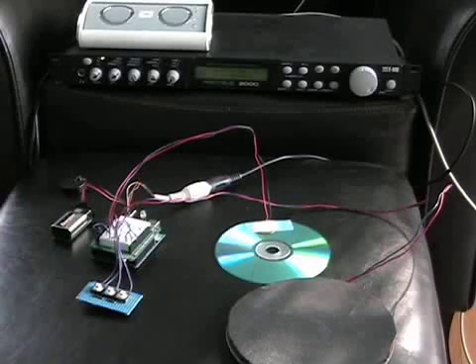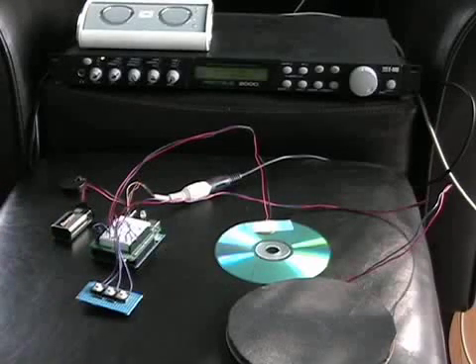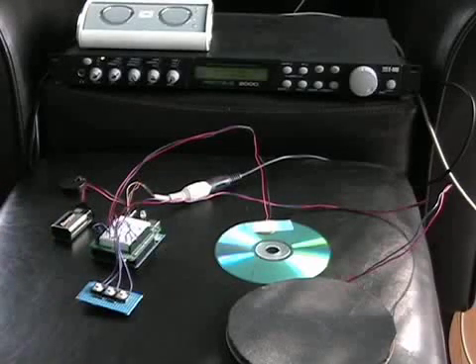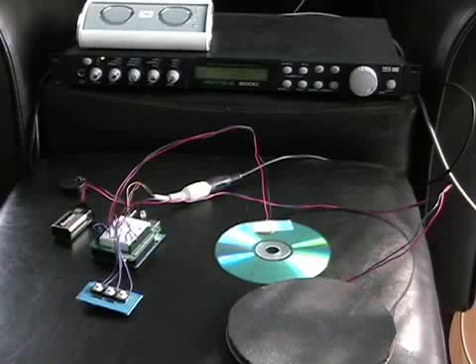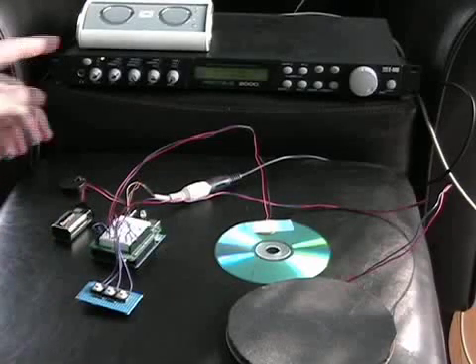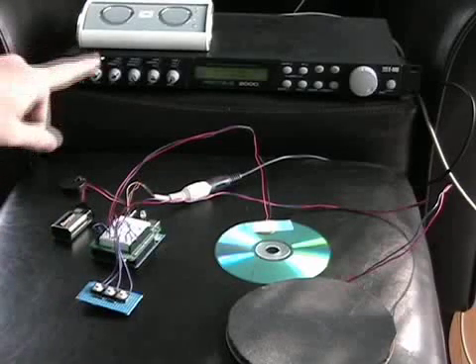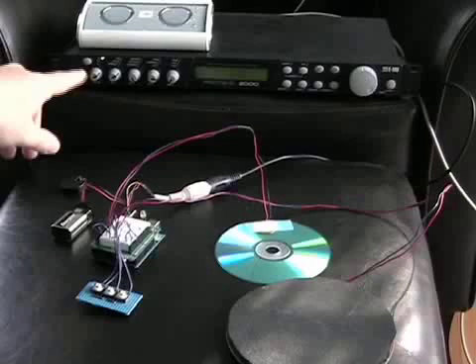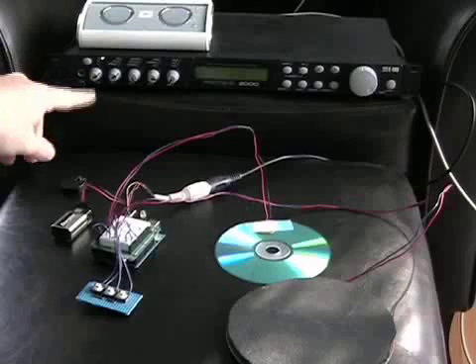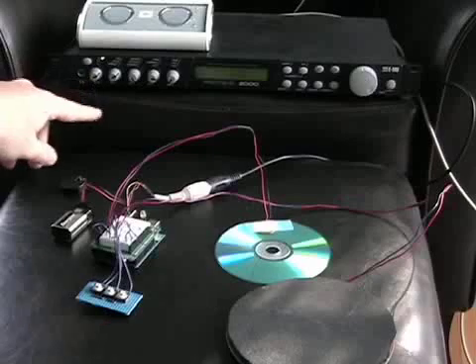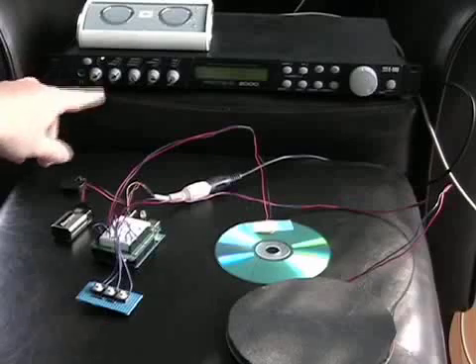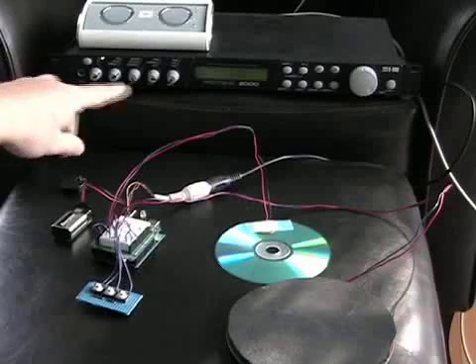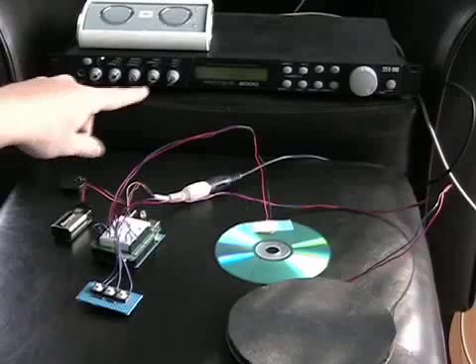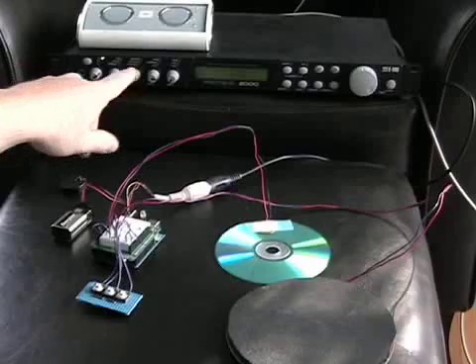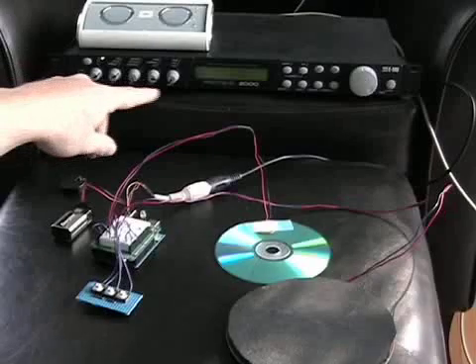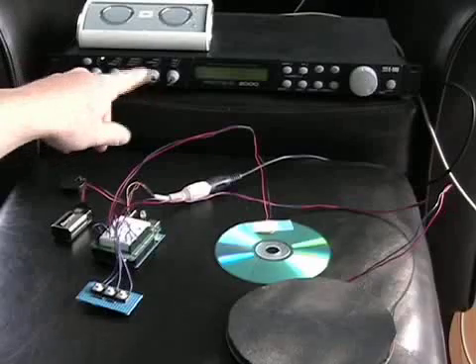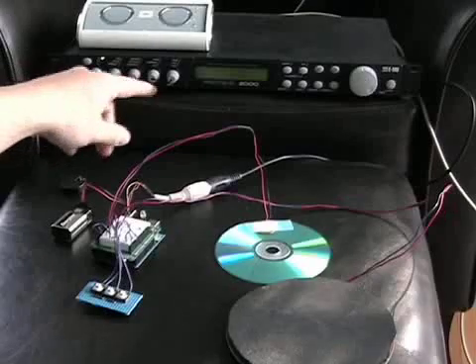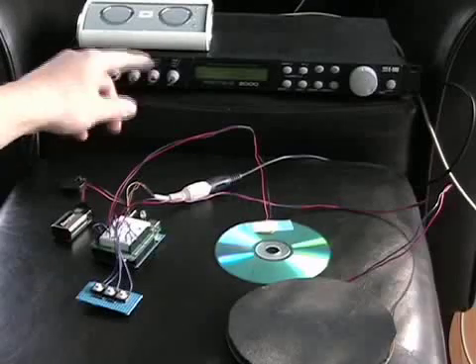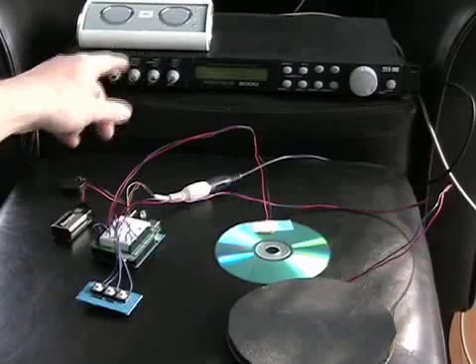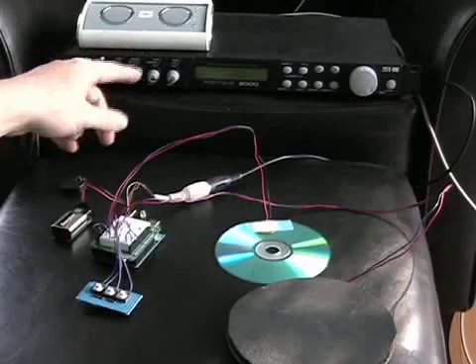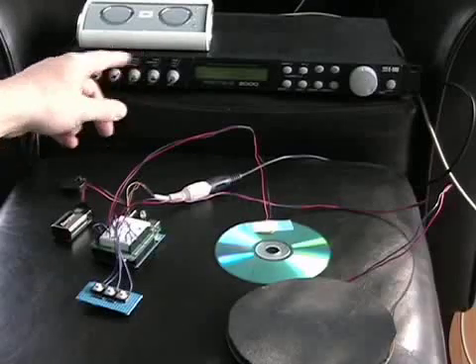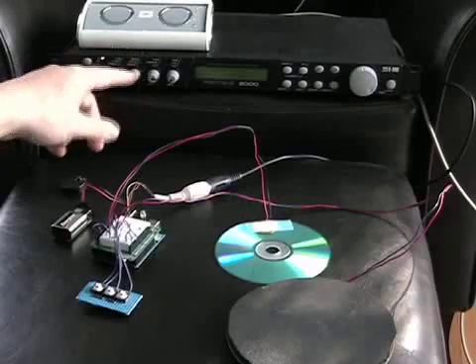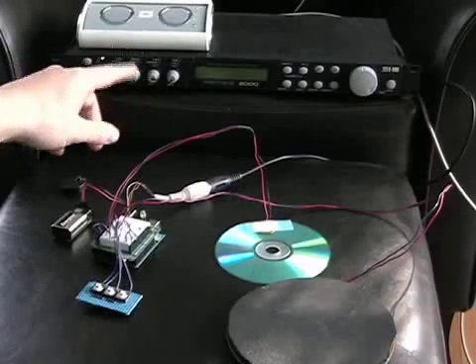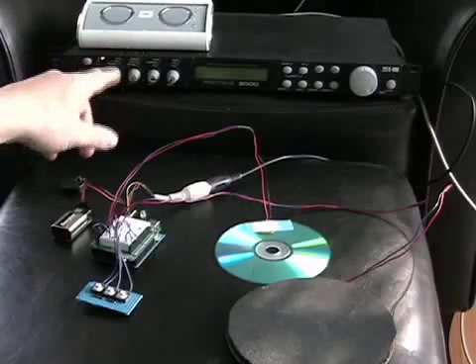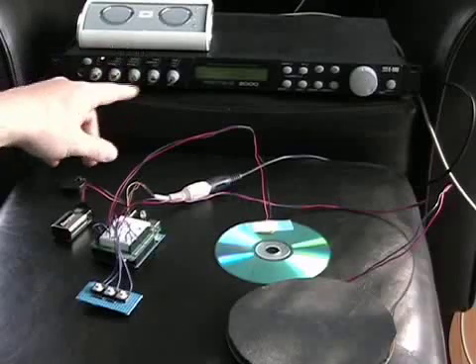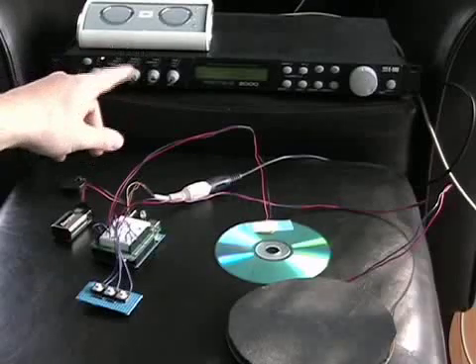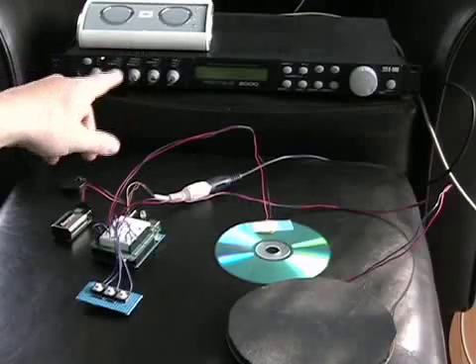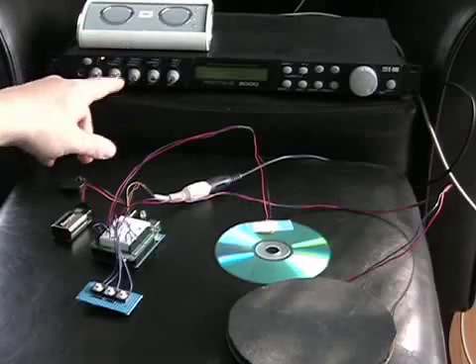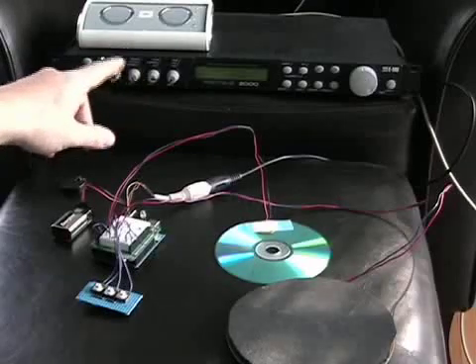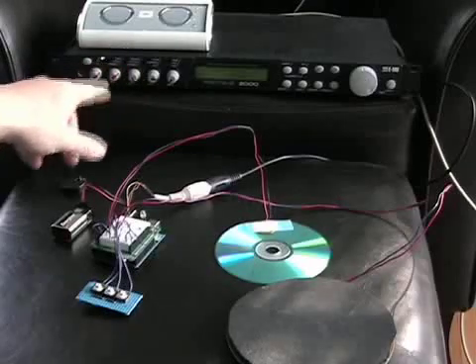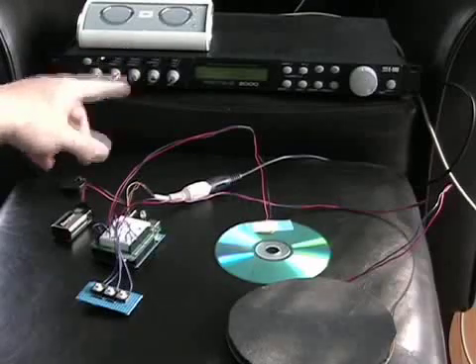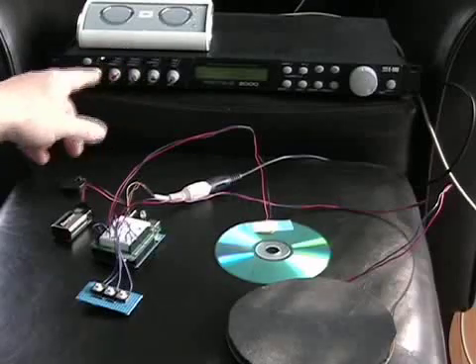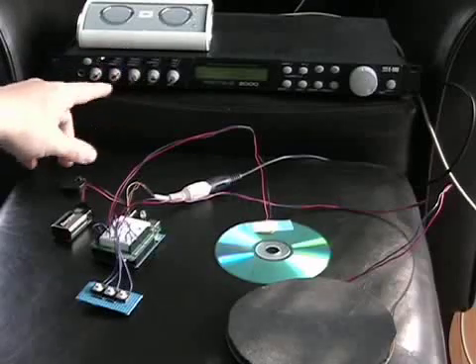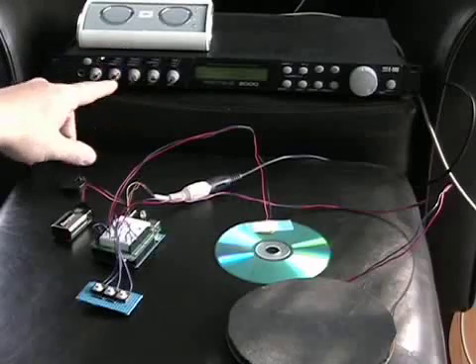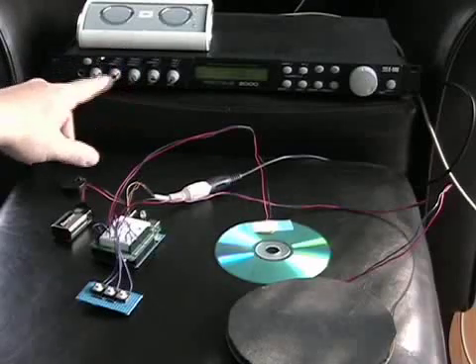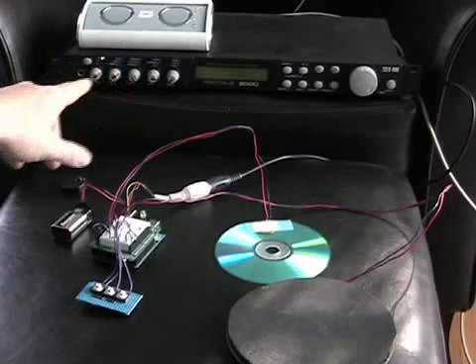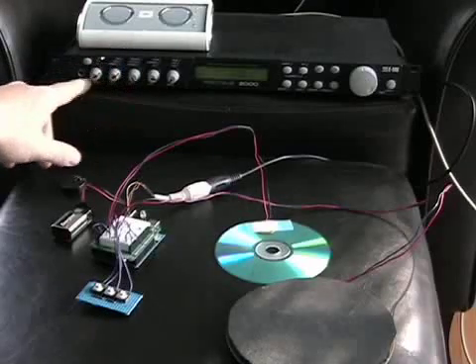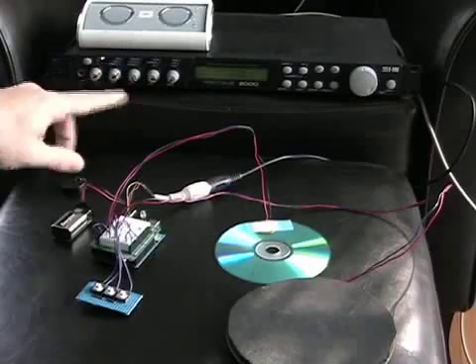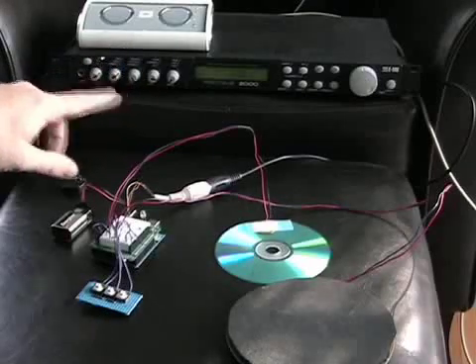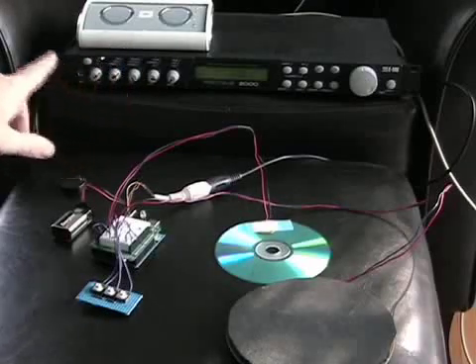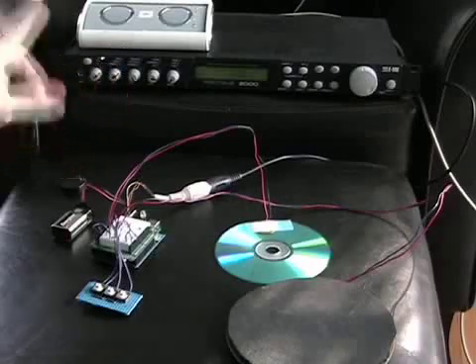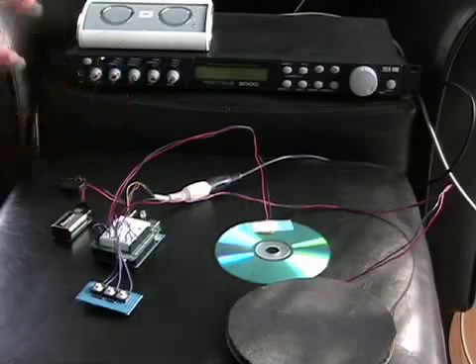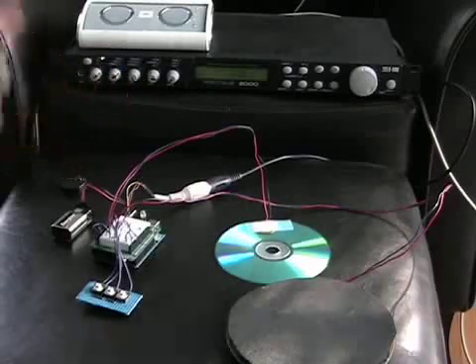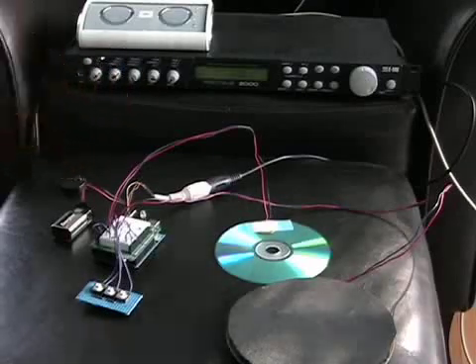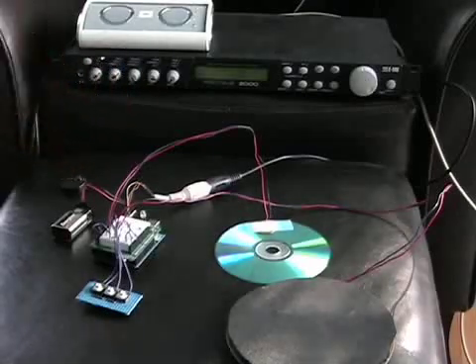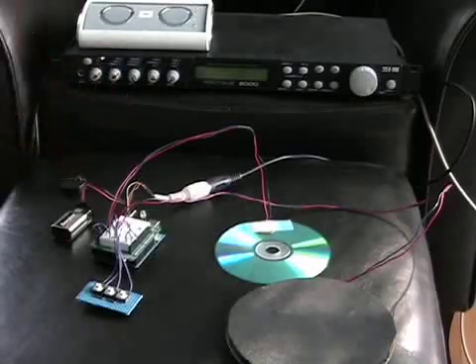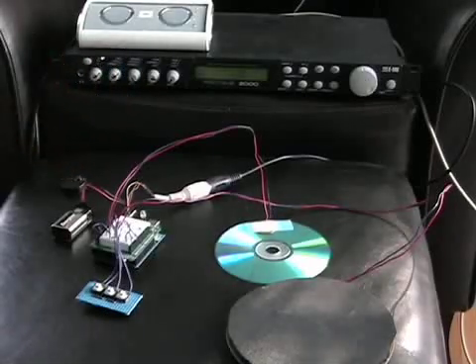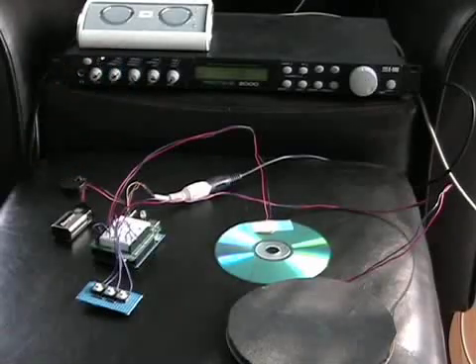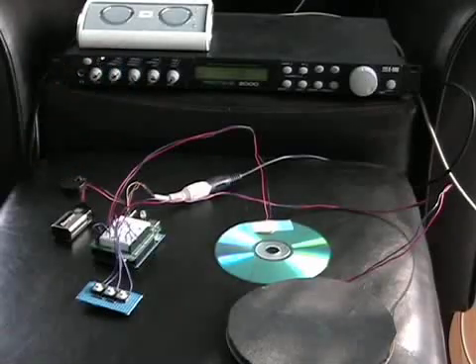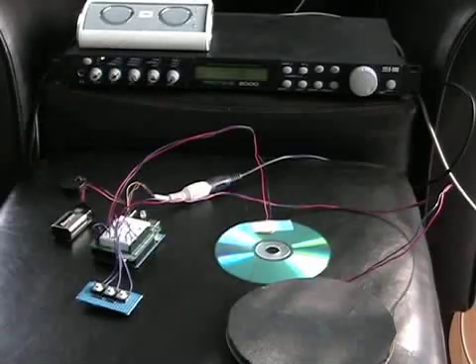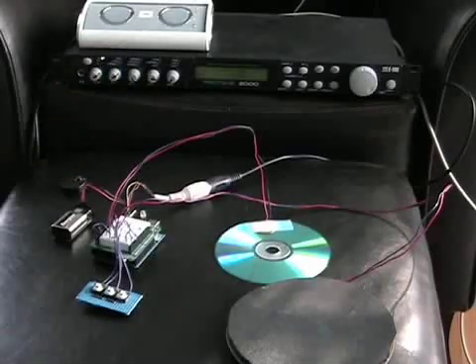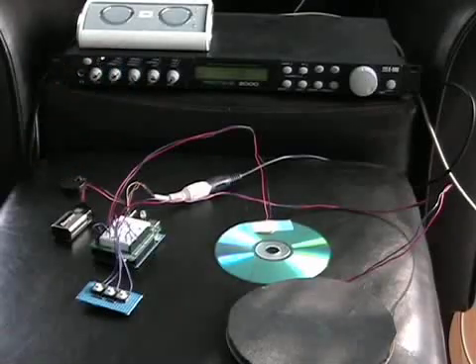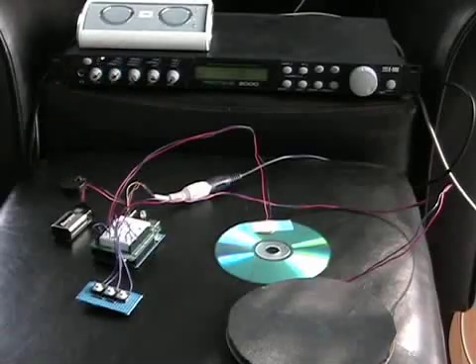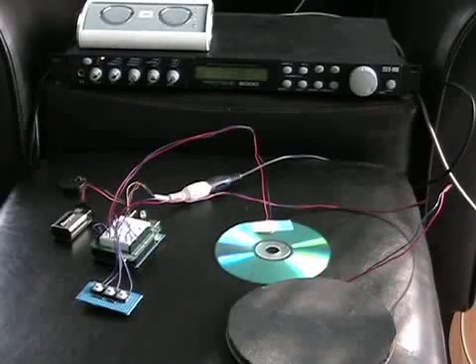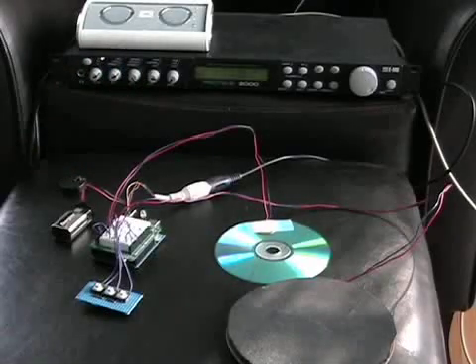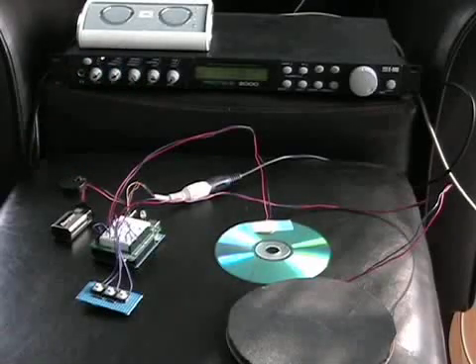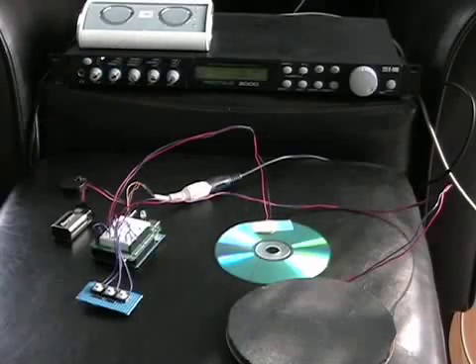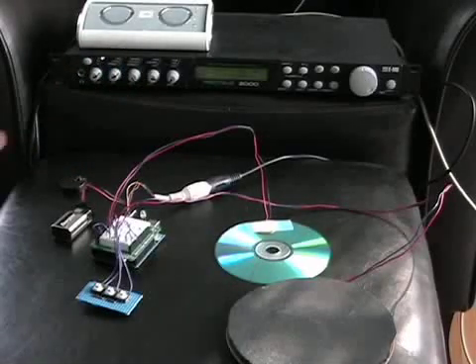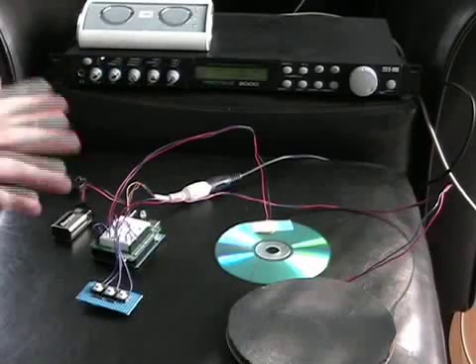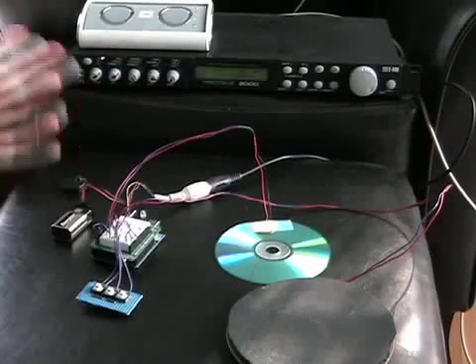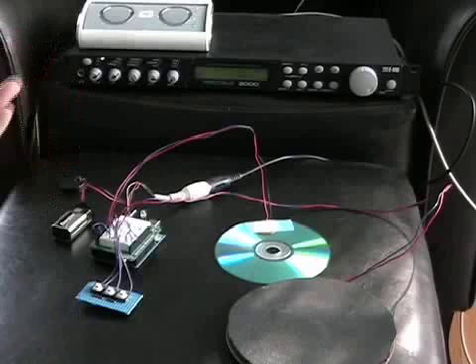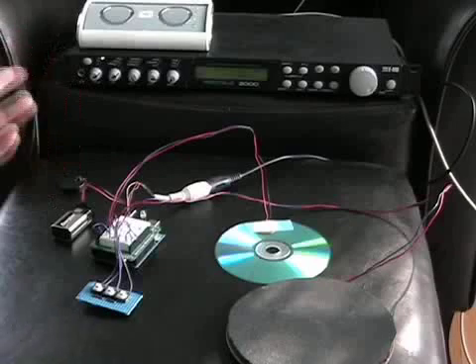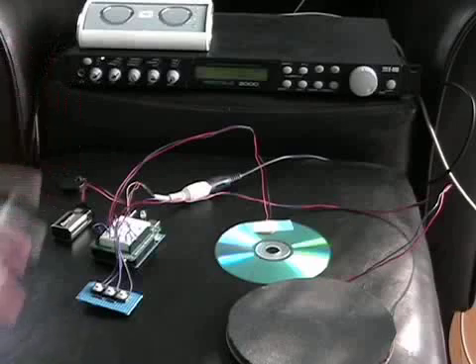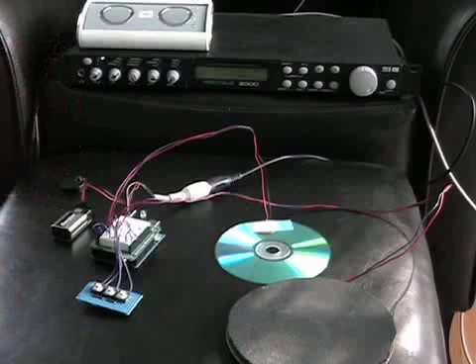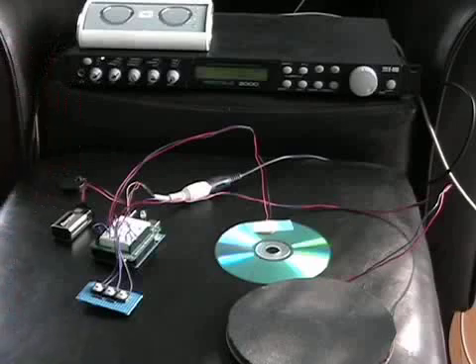This thing back here is an old MIDI module that I had from long ago. It's got built-in drum sounds.